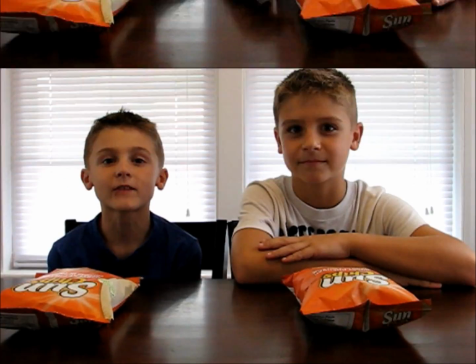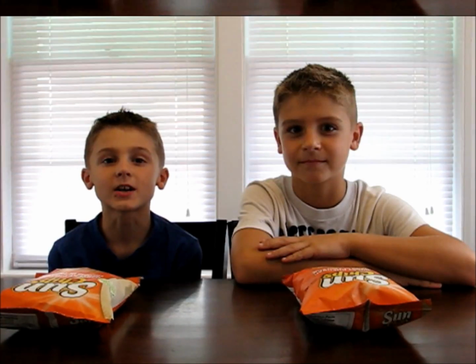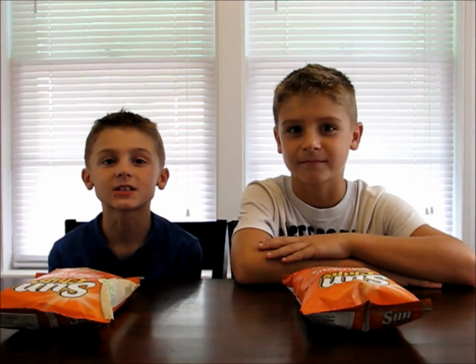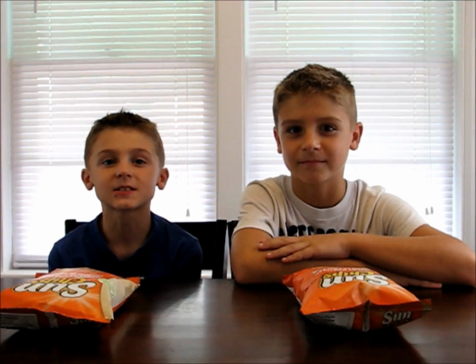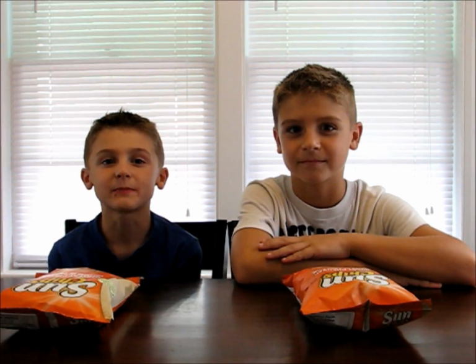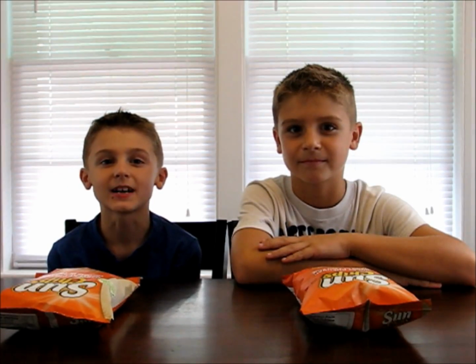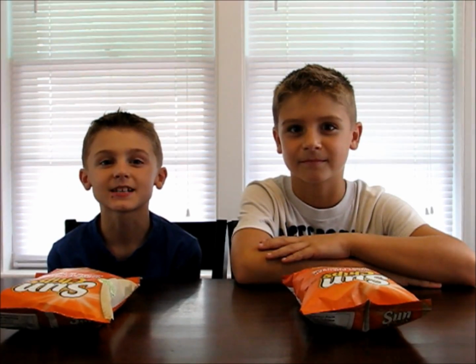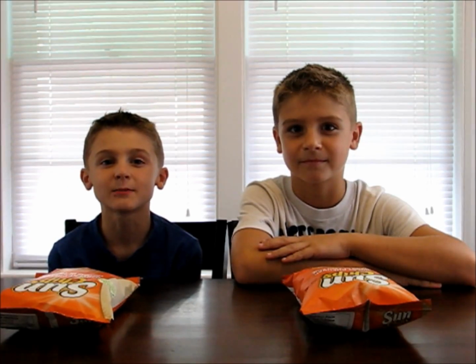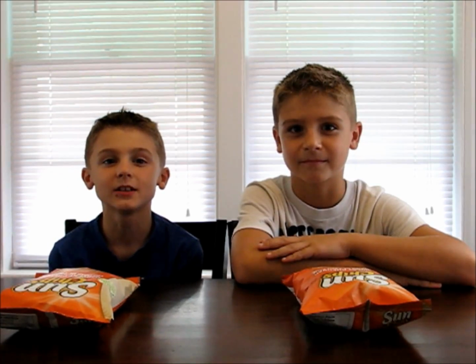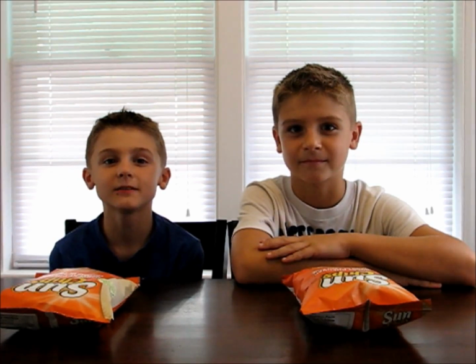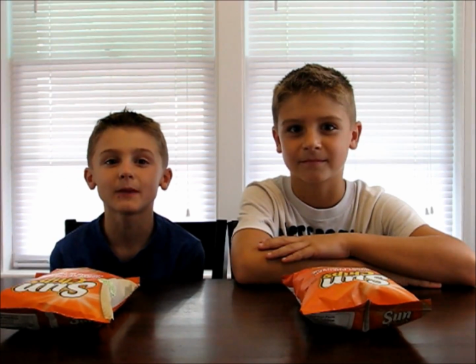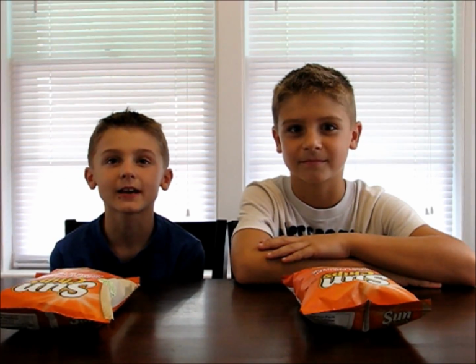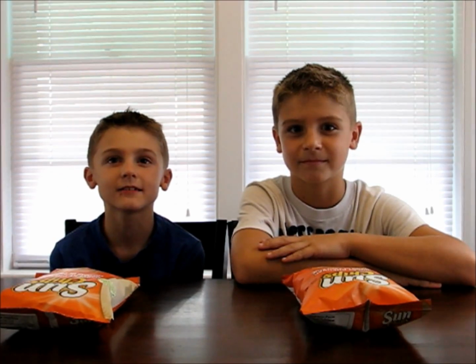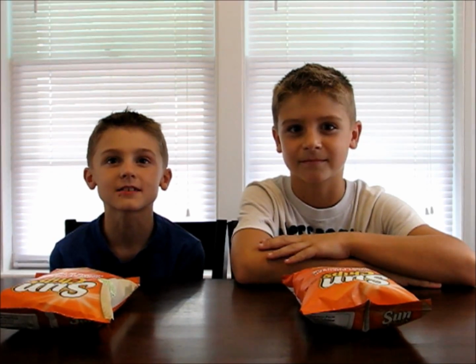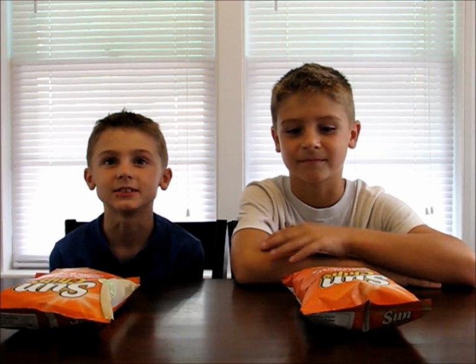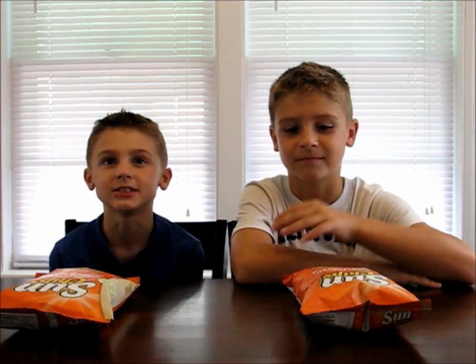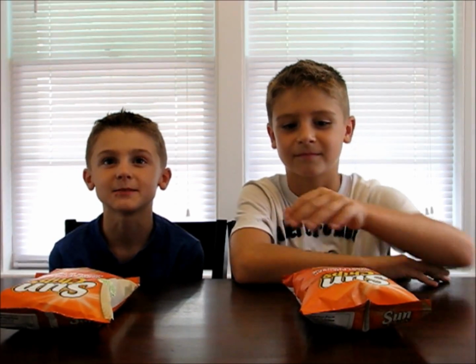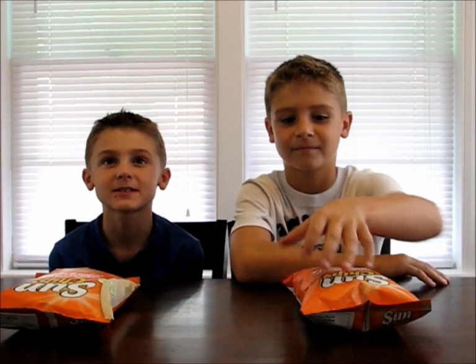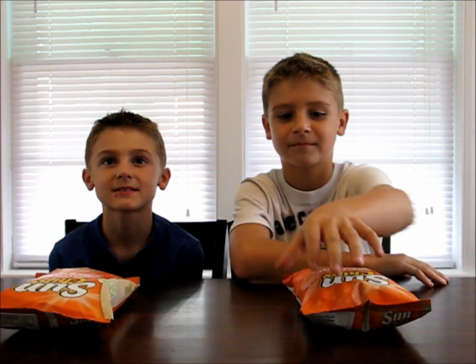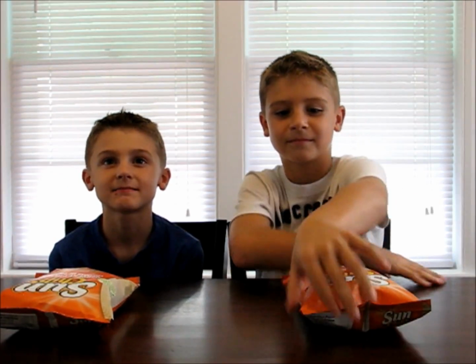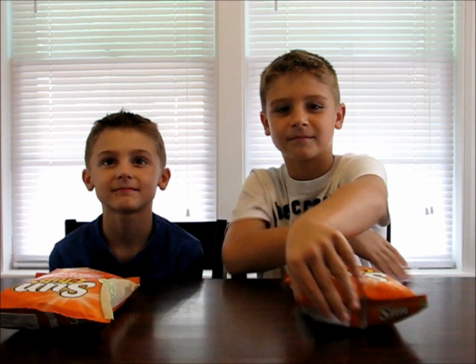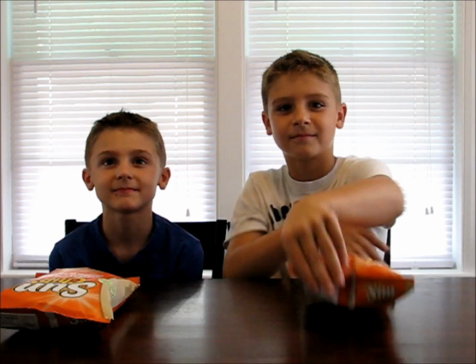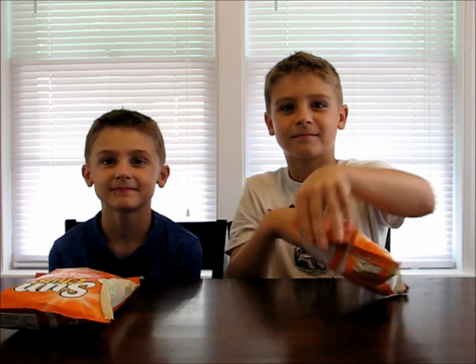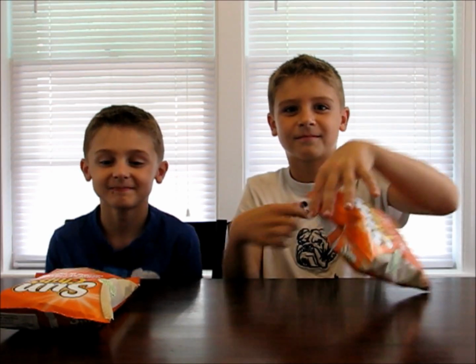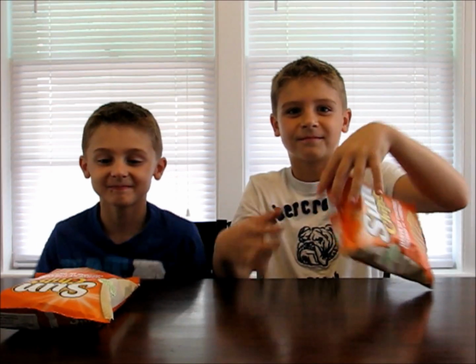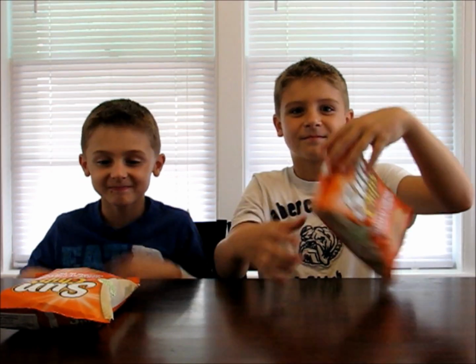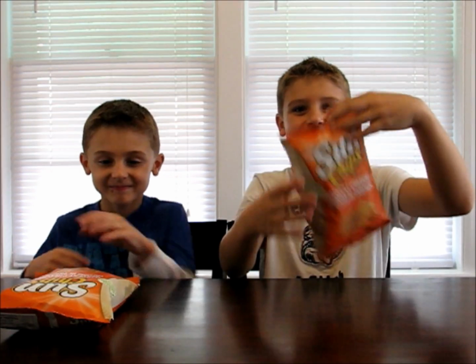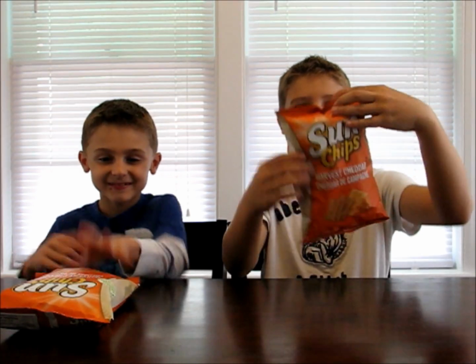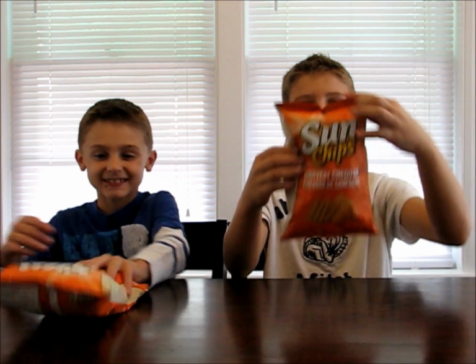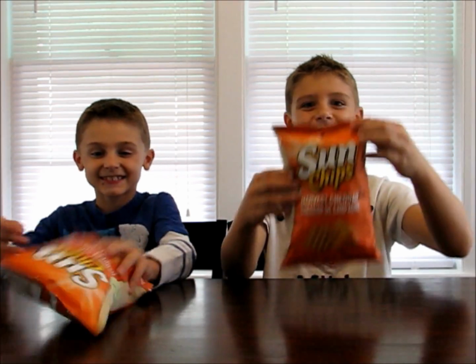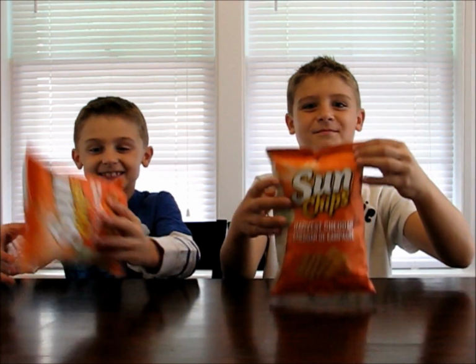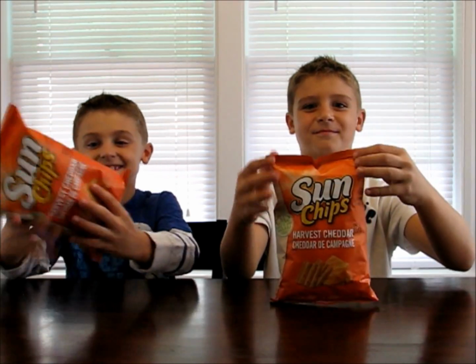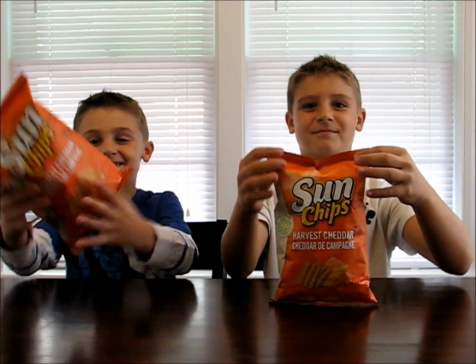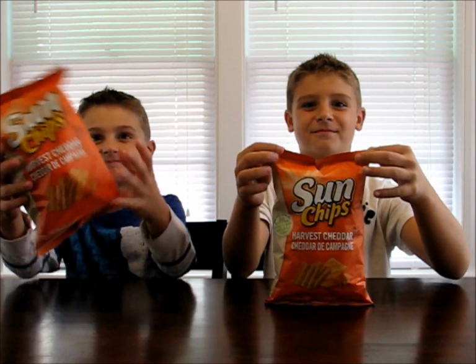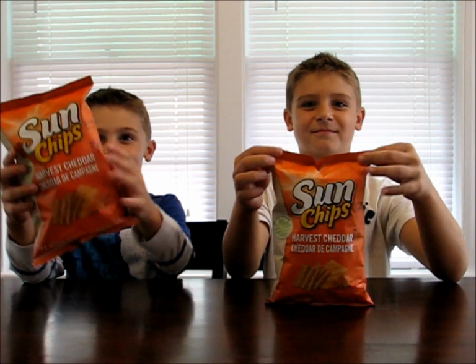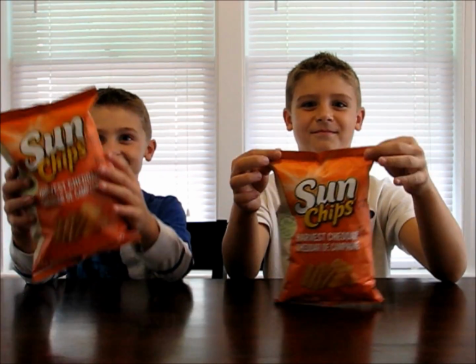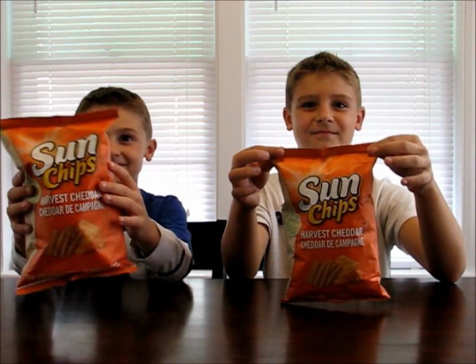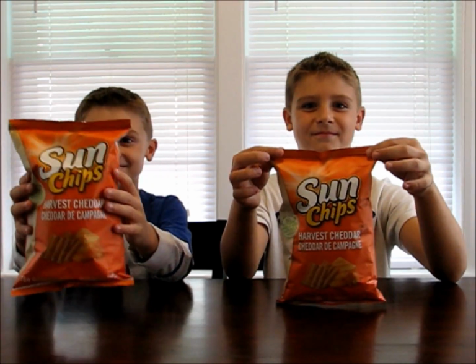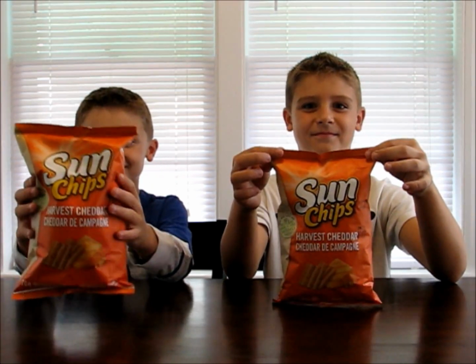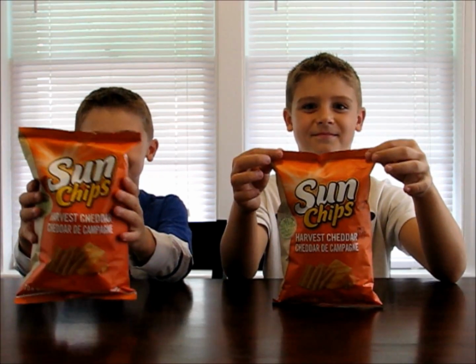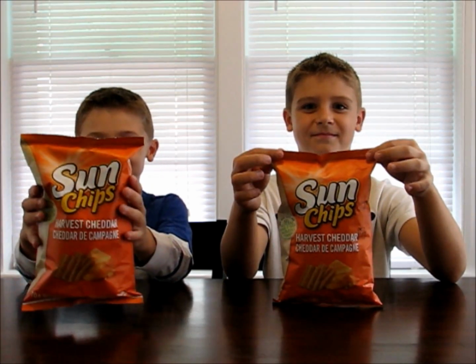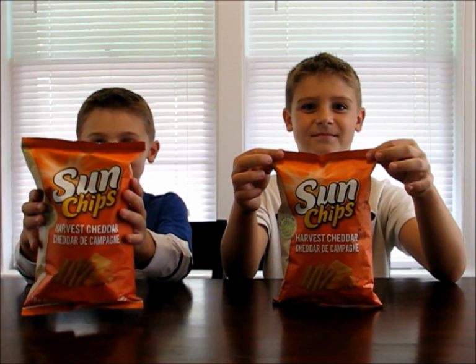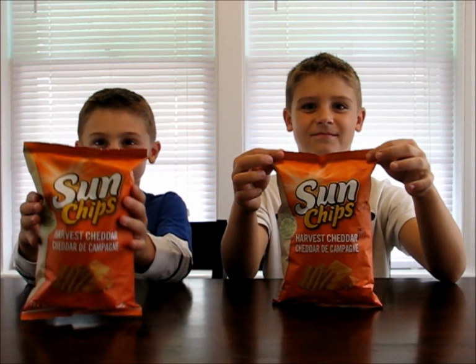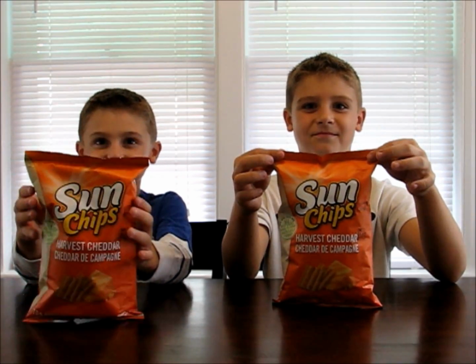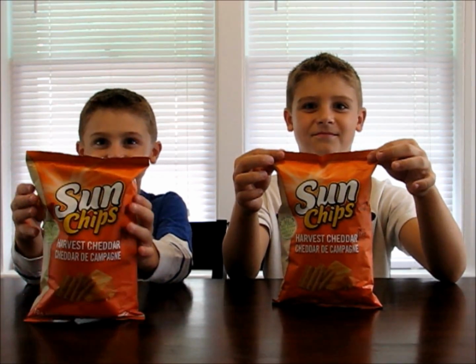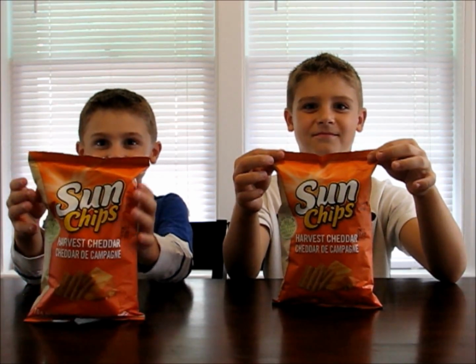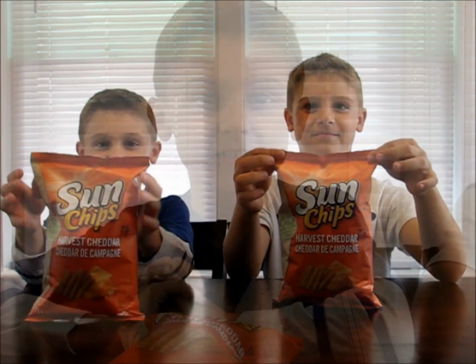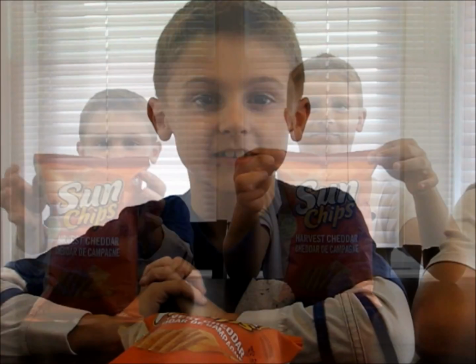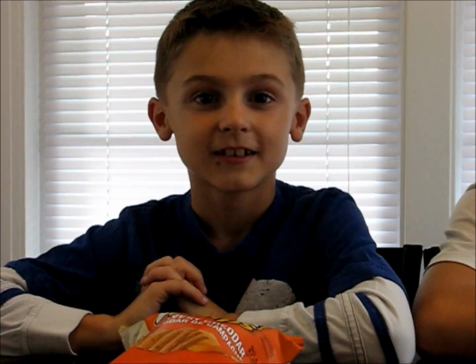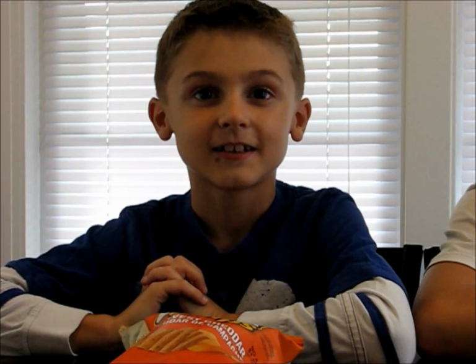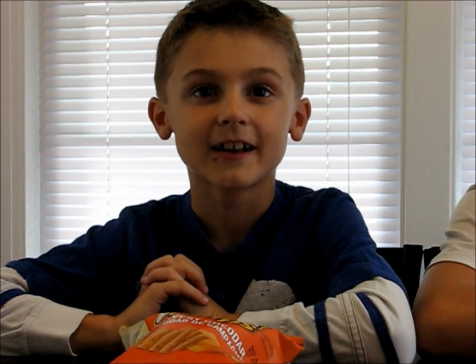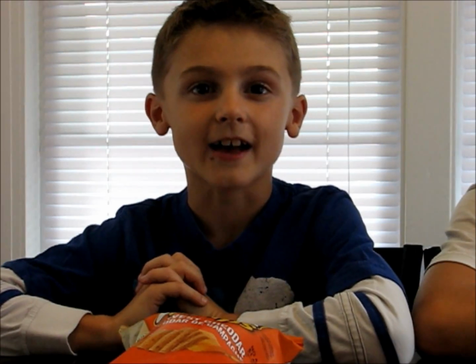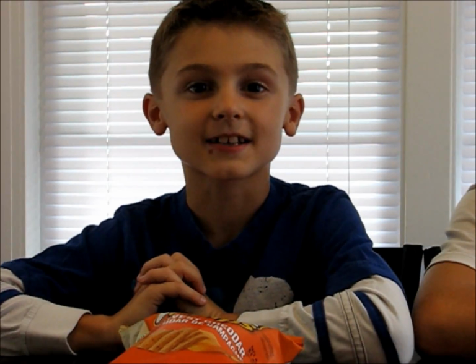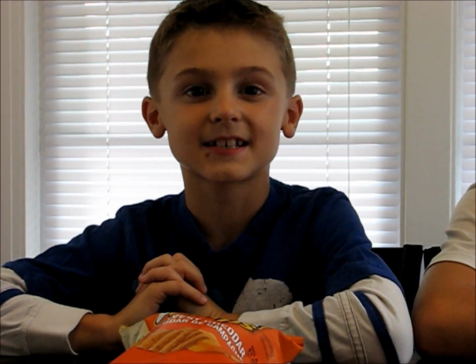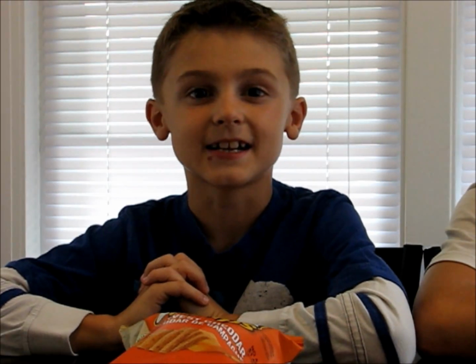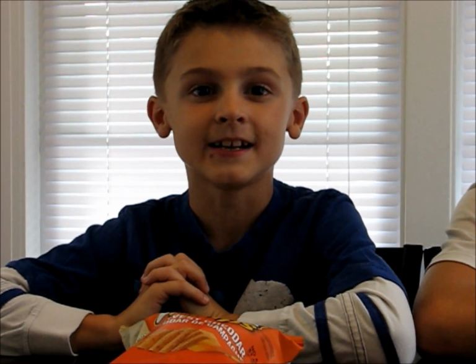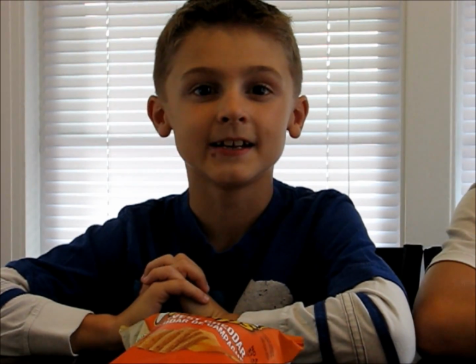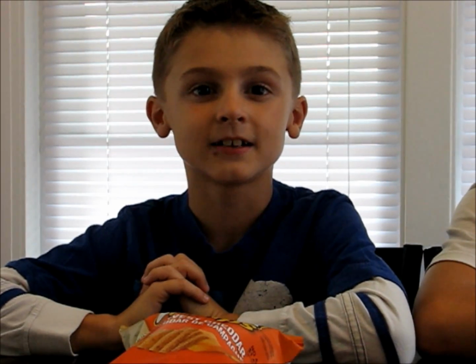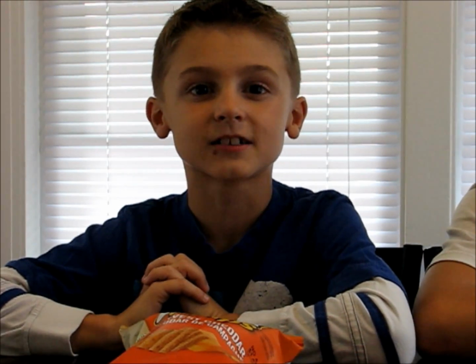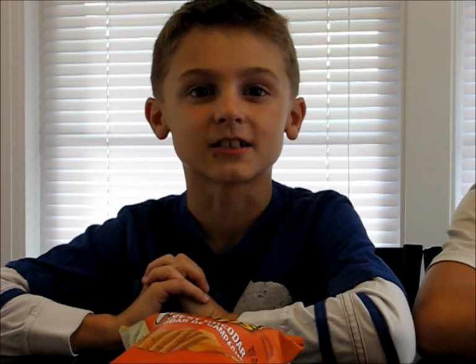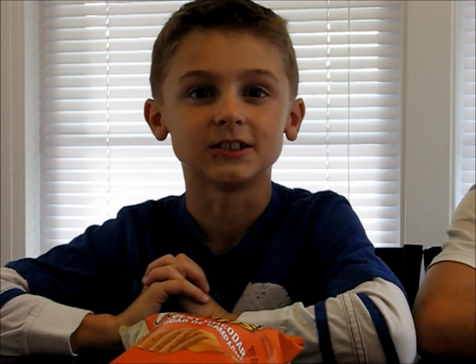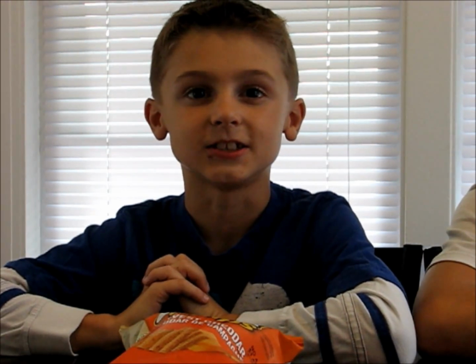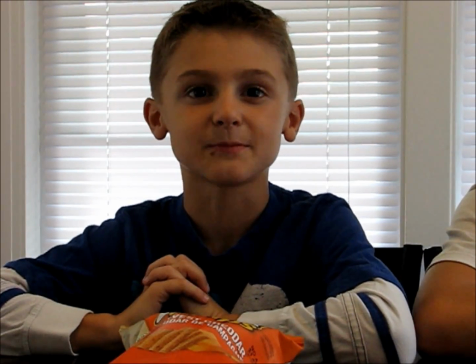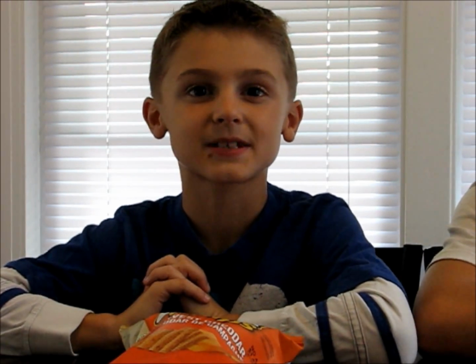First, buy a small bag of Sun Chips. Next, eat your Sun Chips.